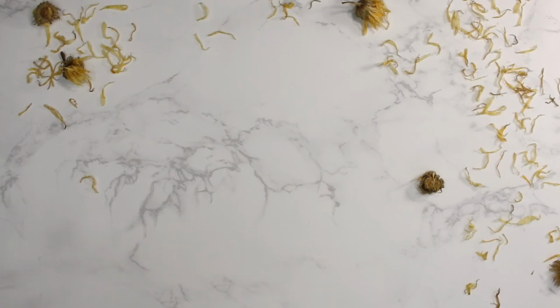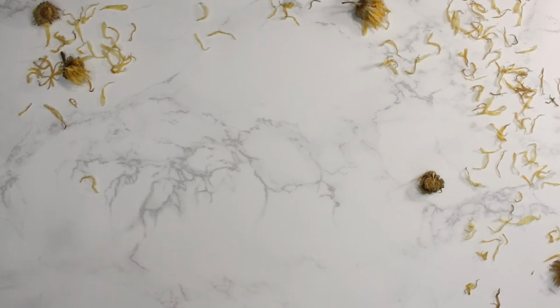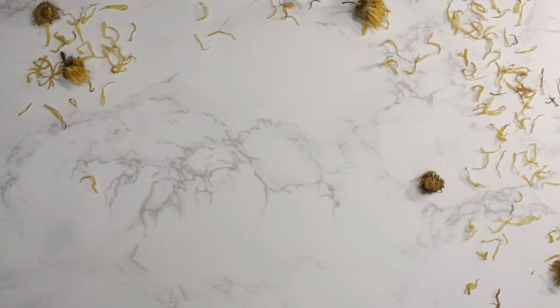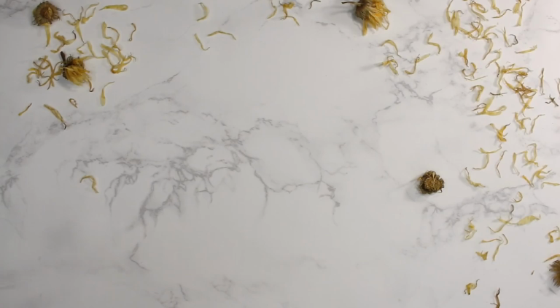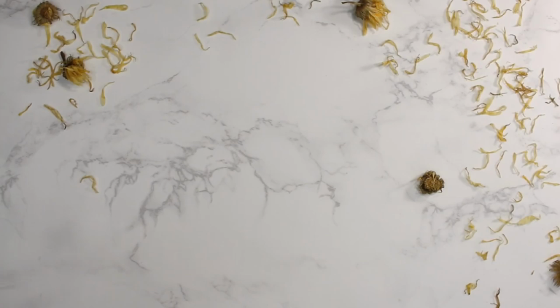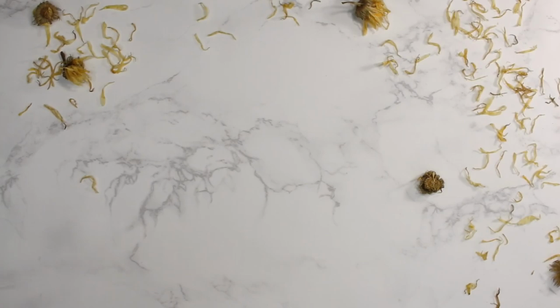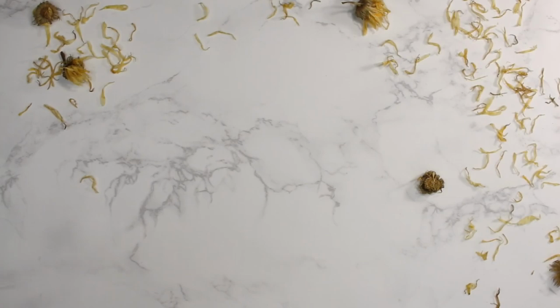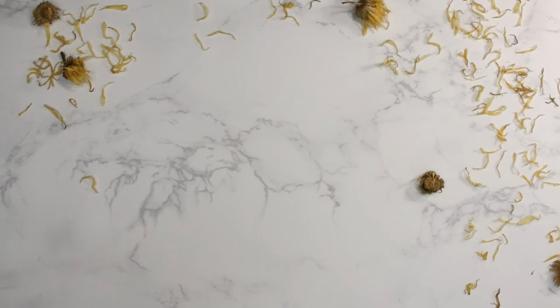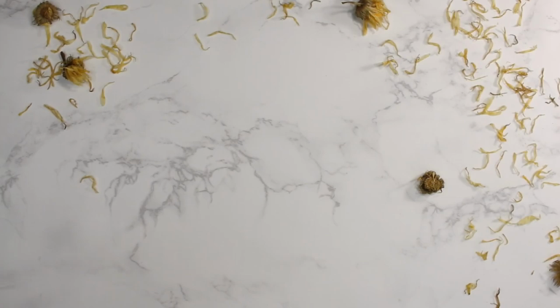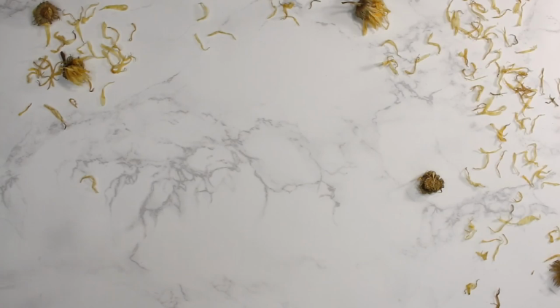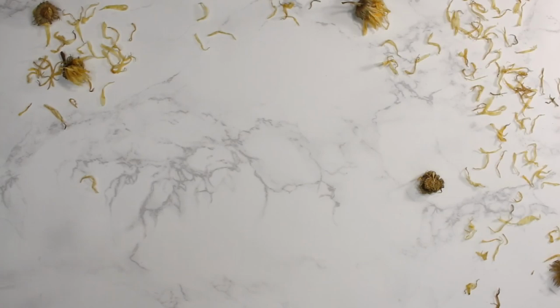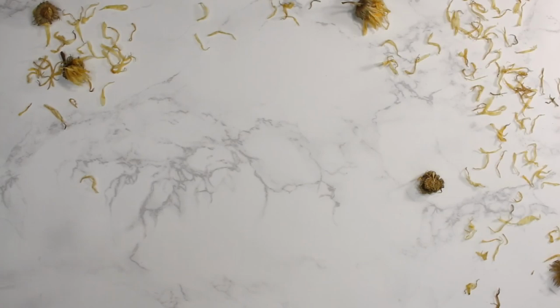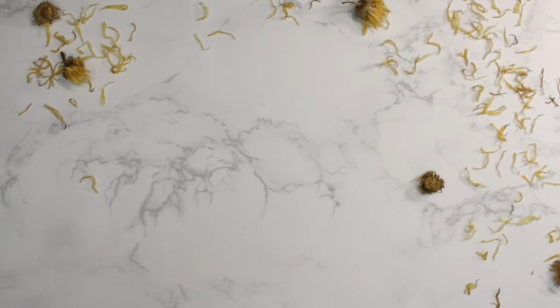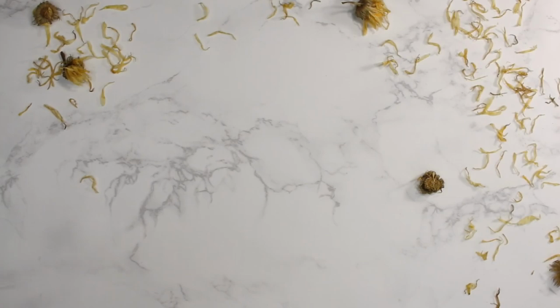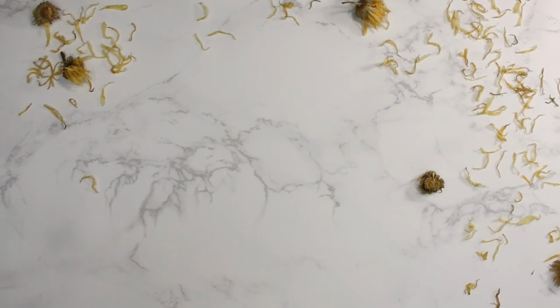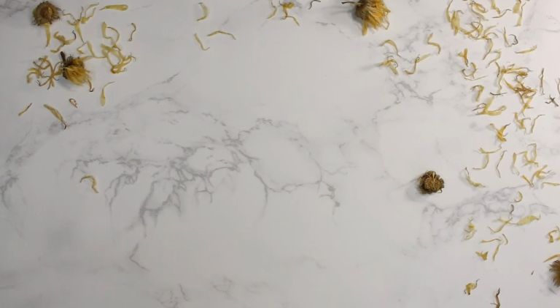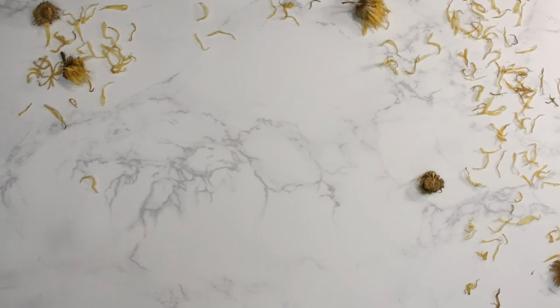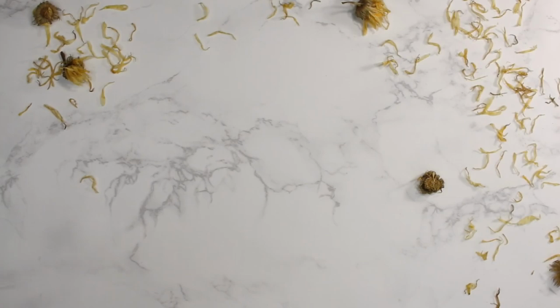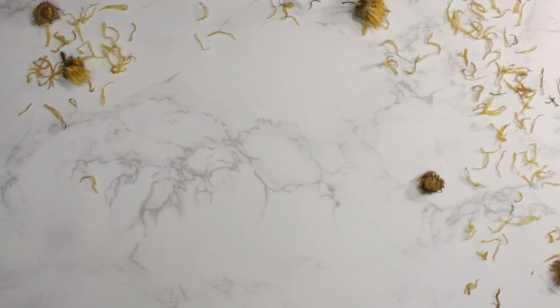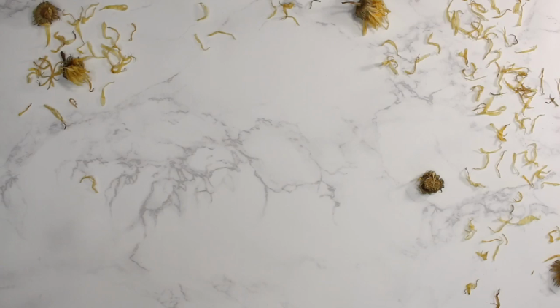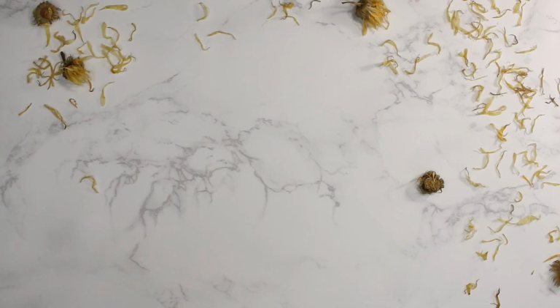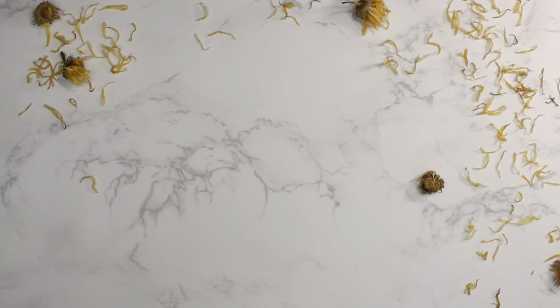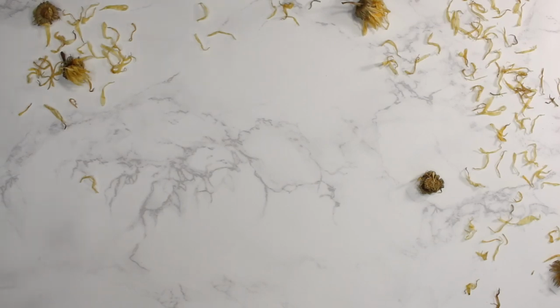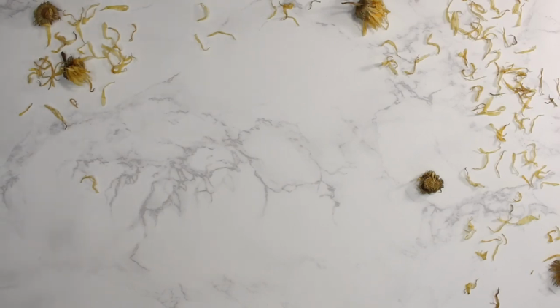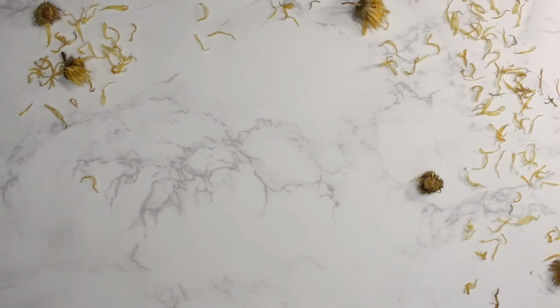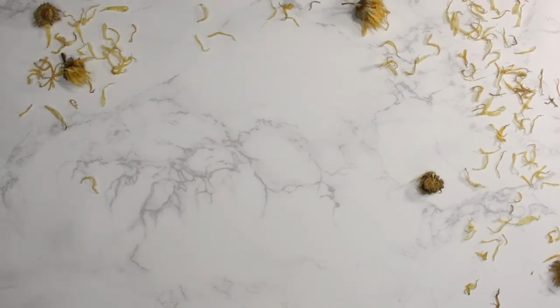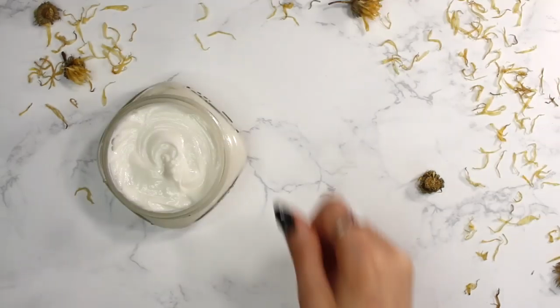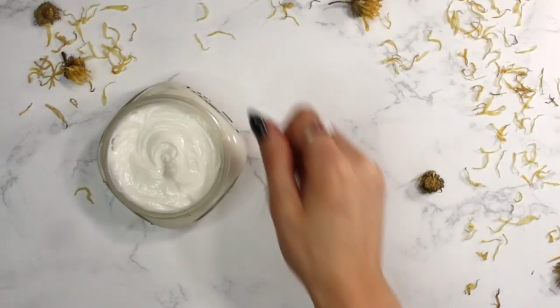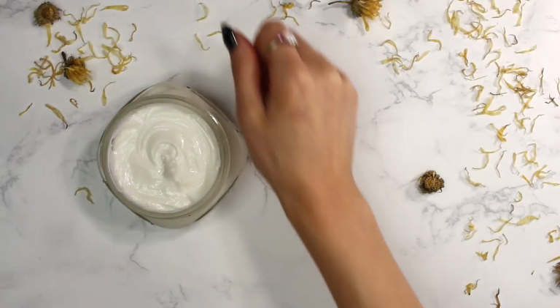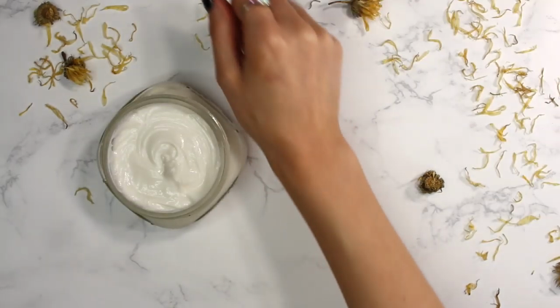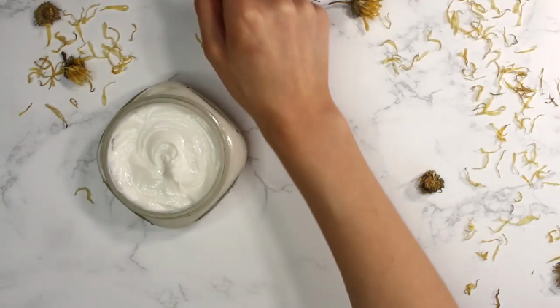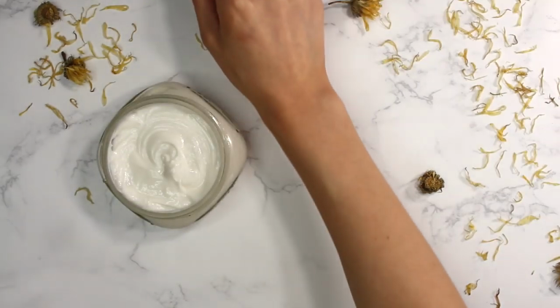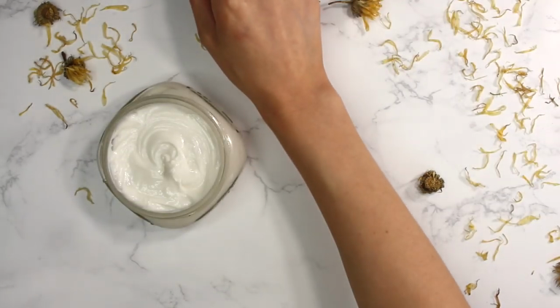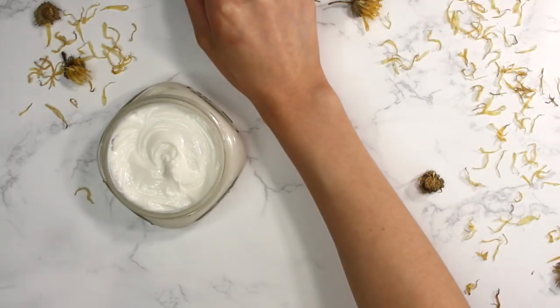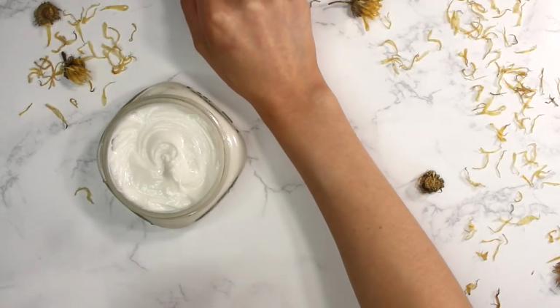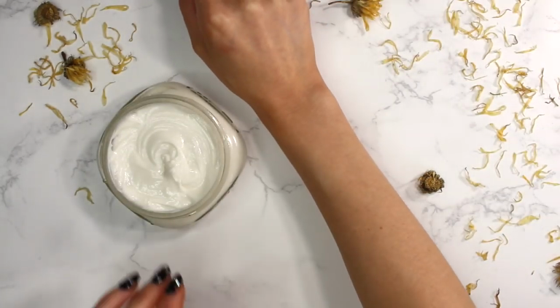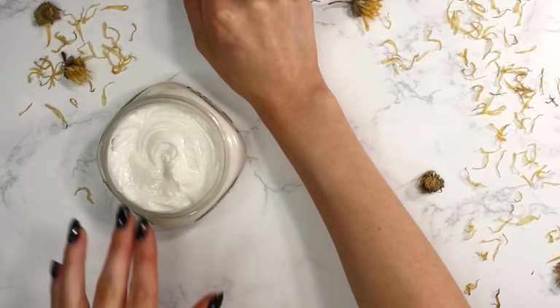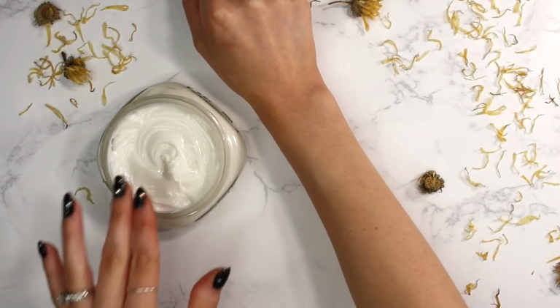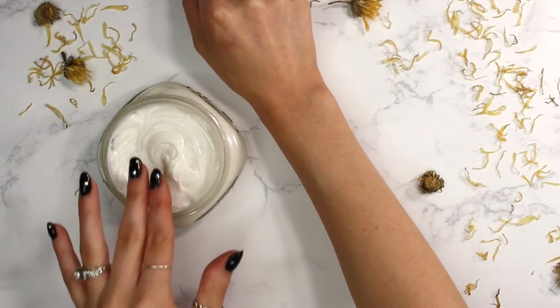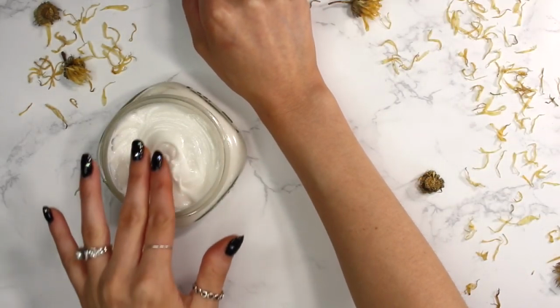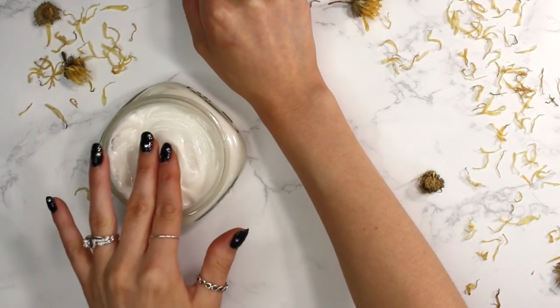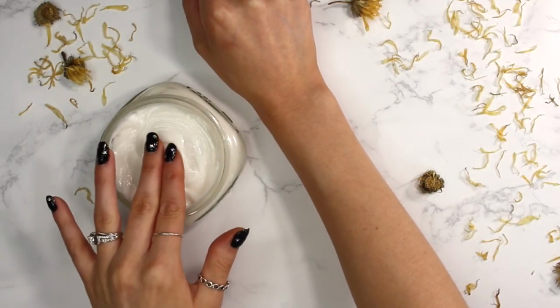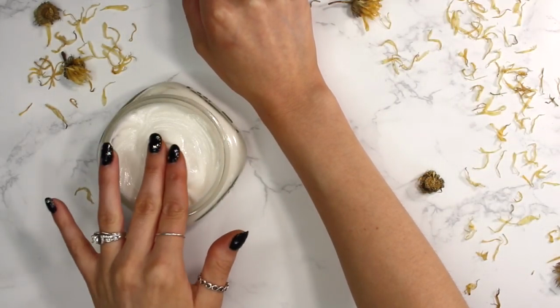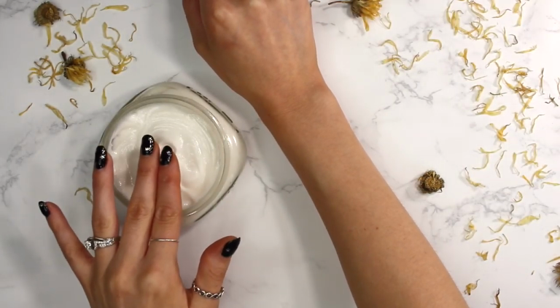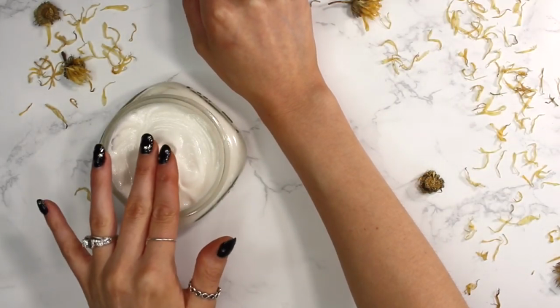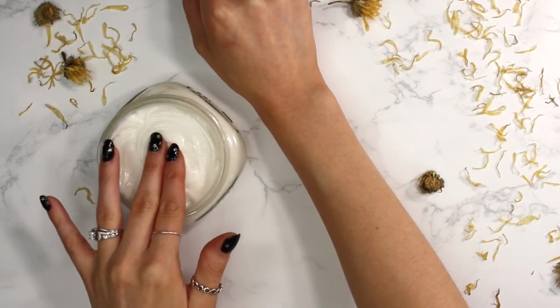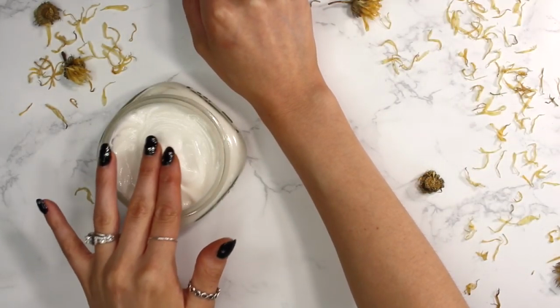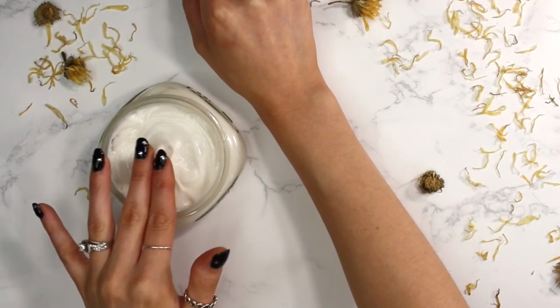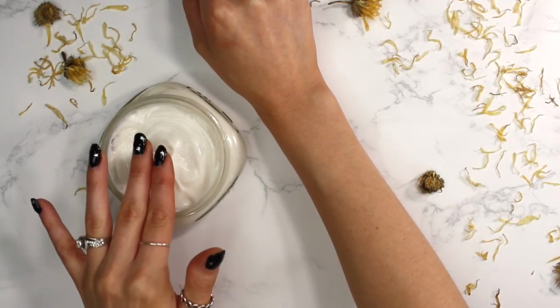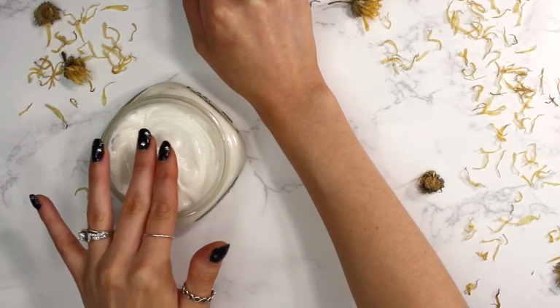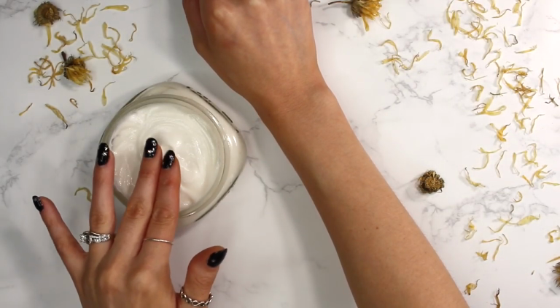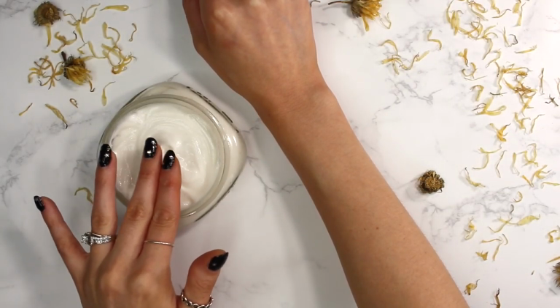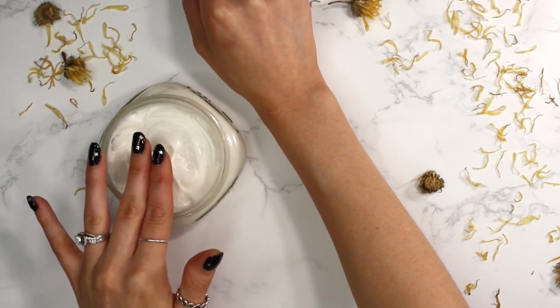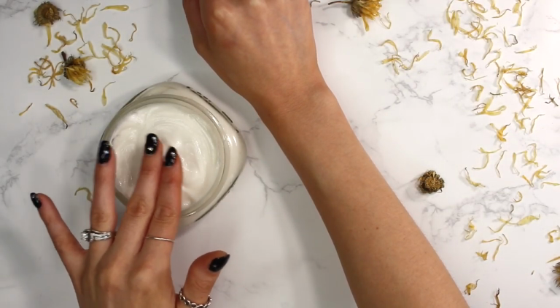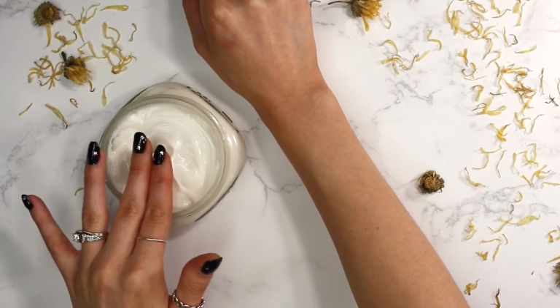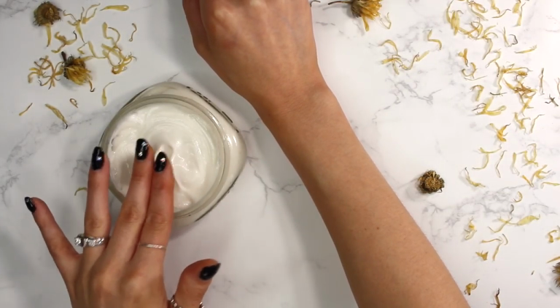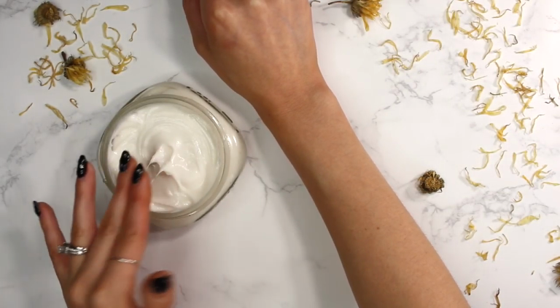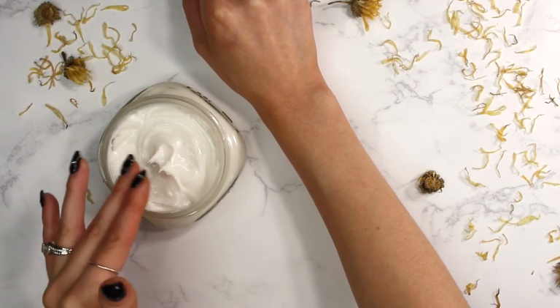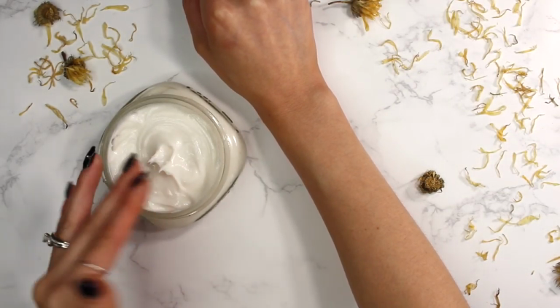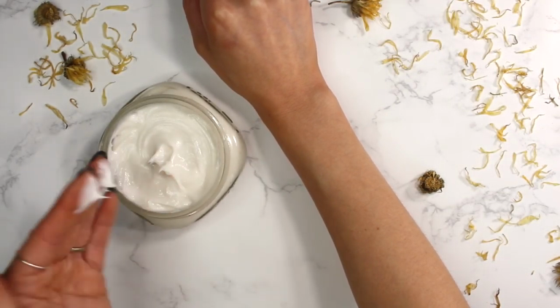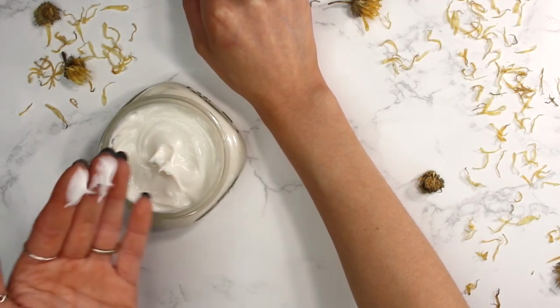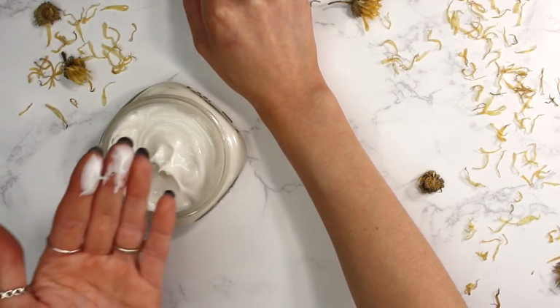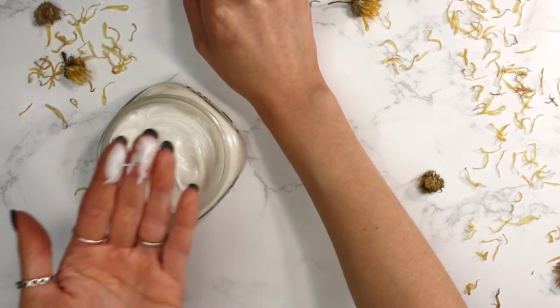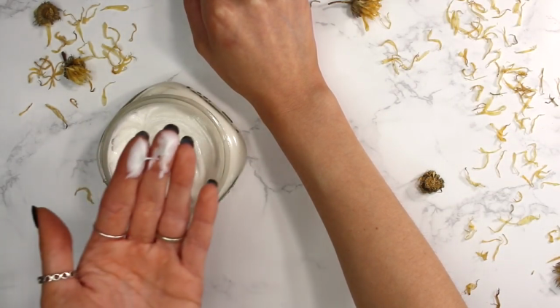The only thing I changed was the oil. Either way, the lotion is still great — it works, it's just not as thick as I expected.